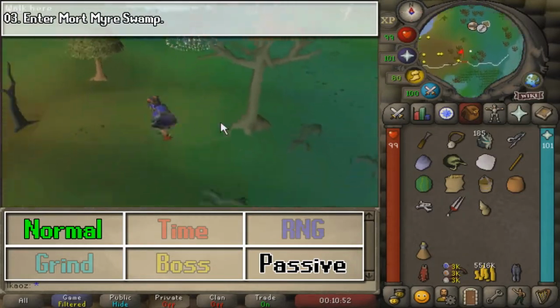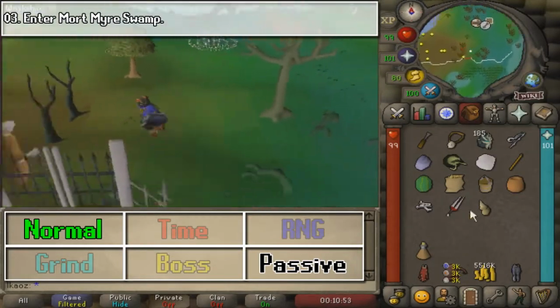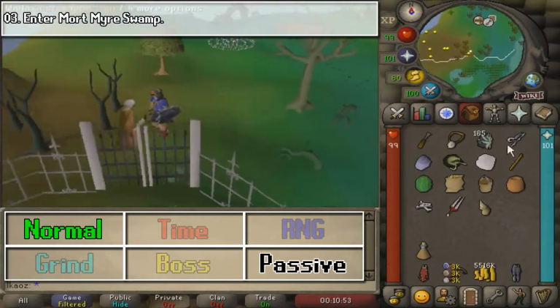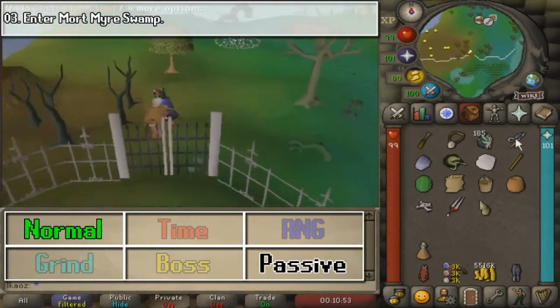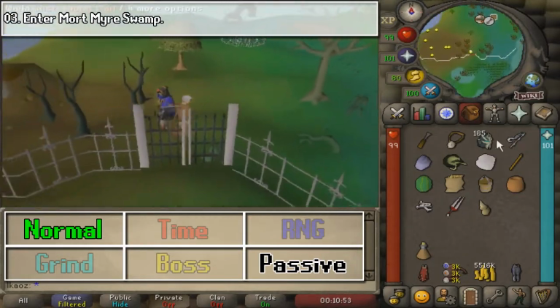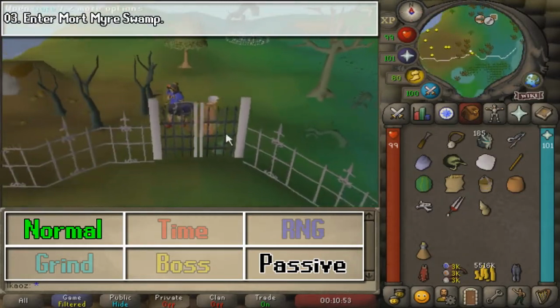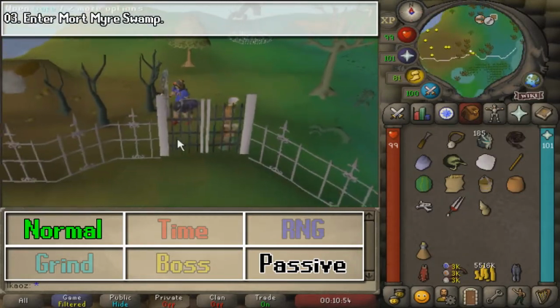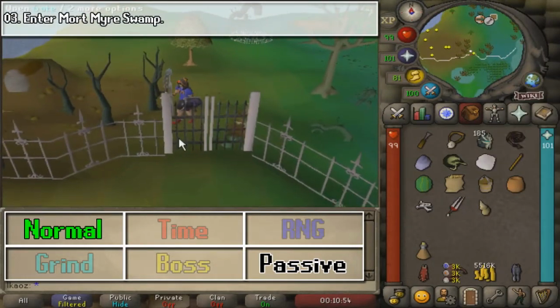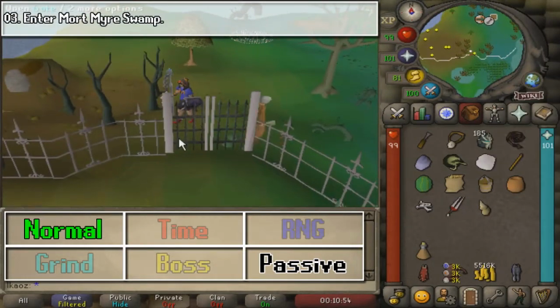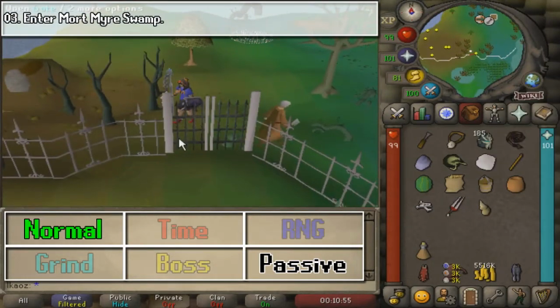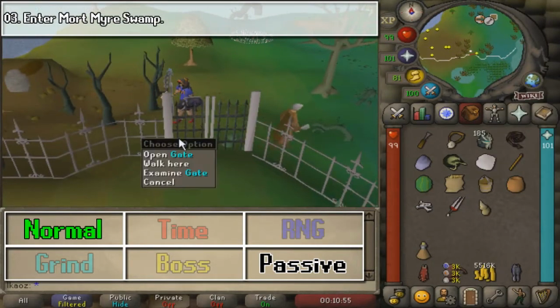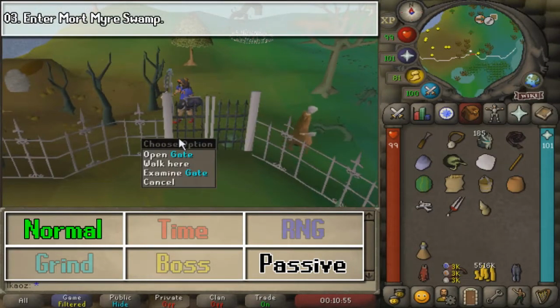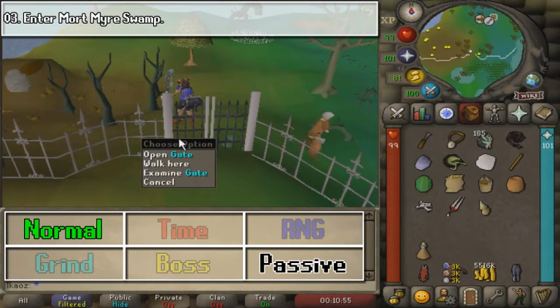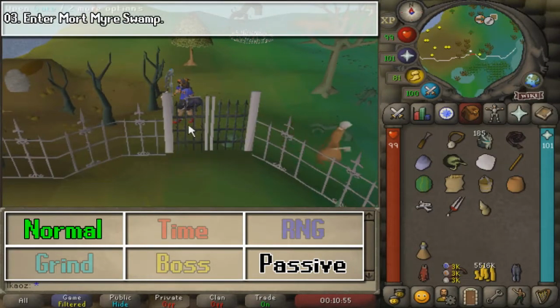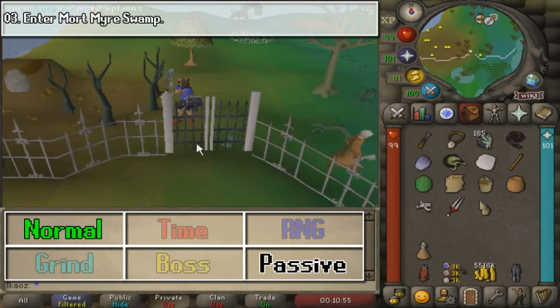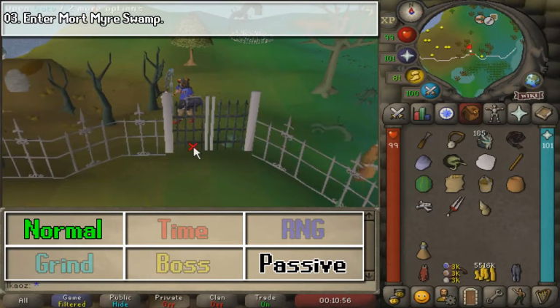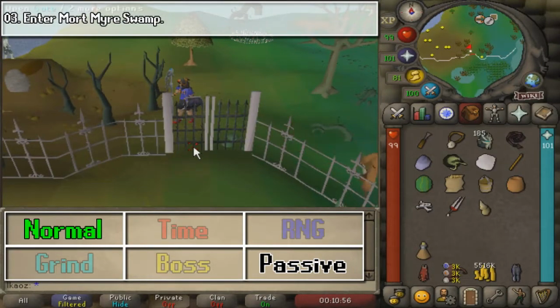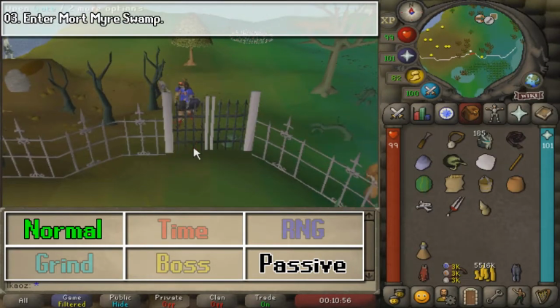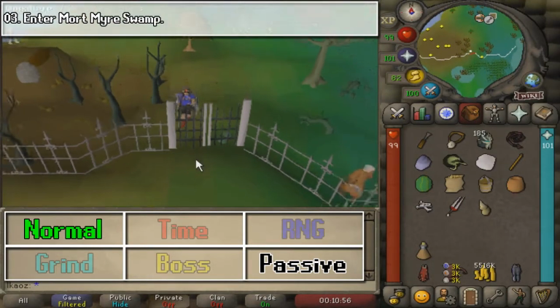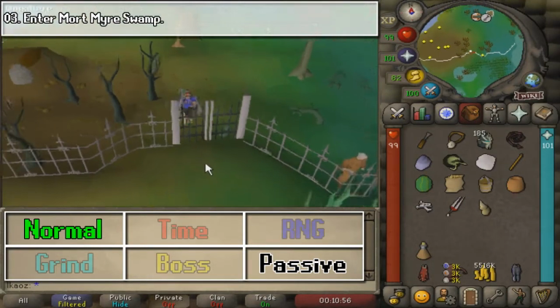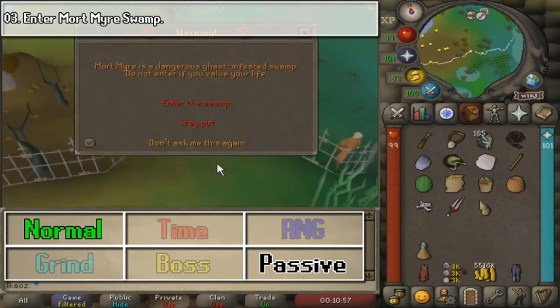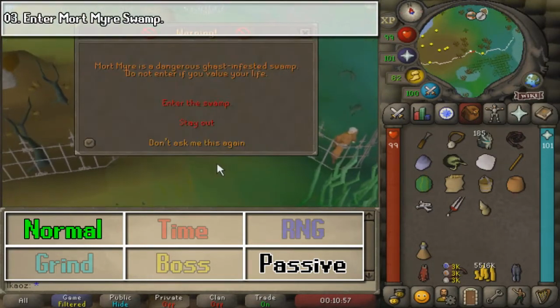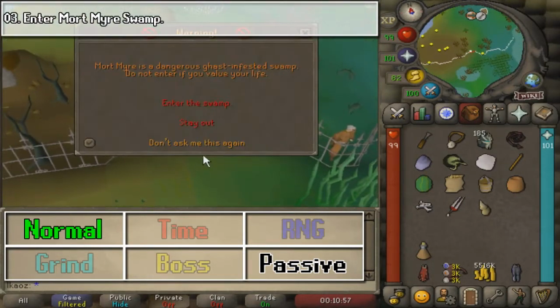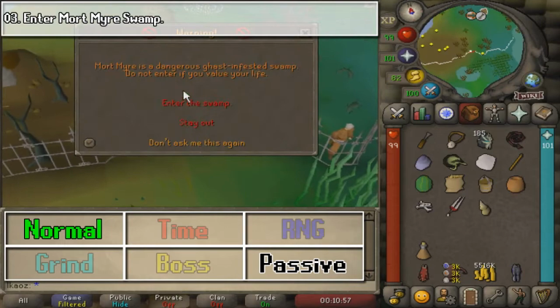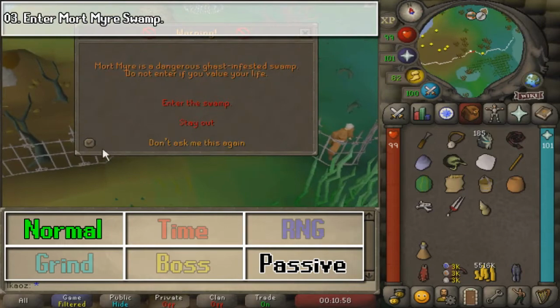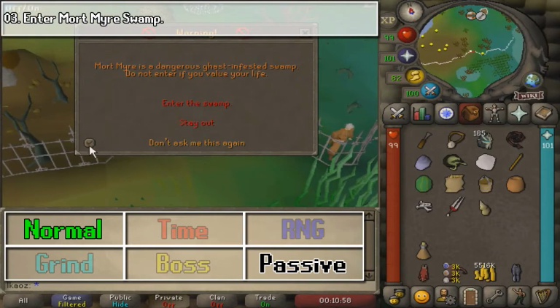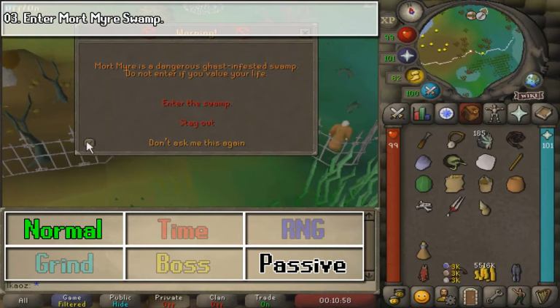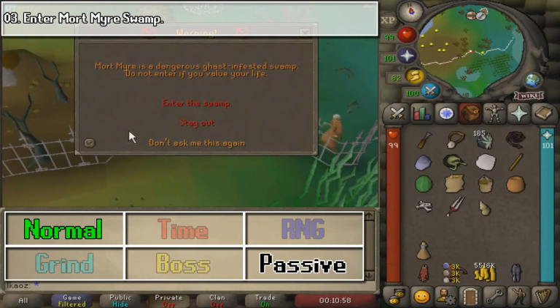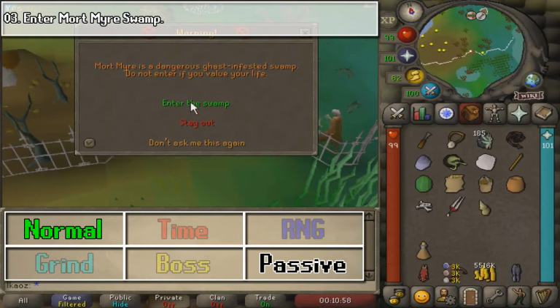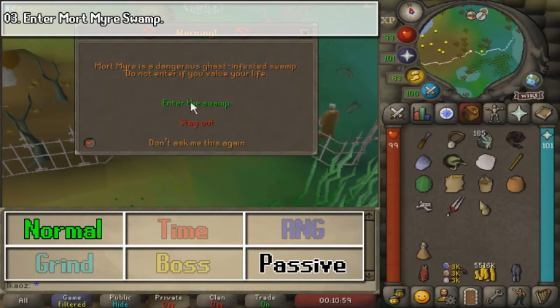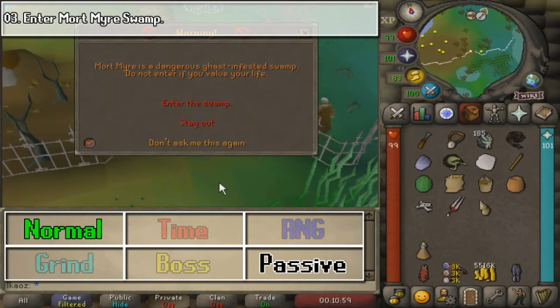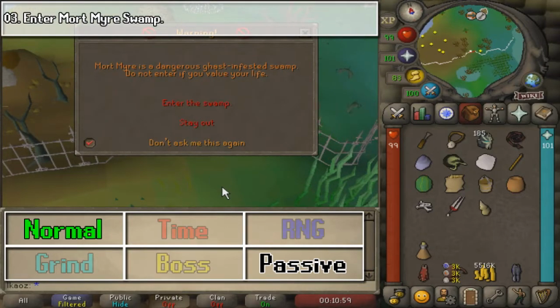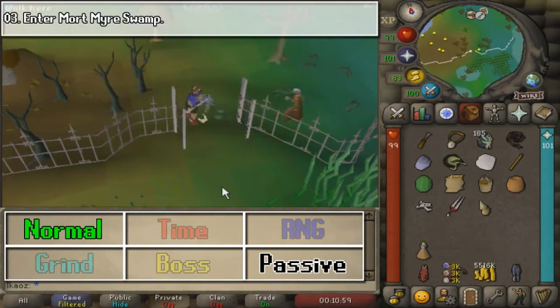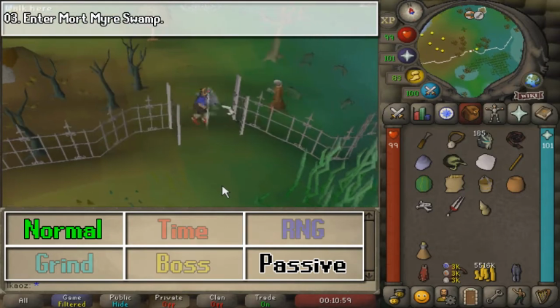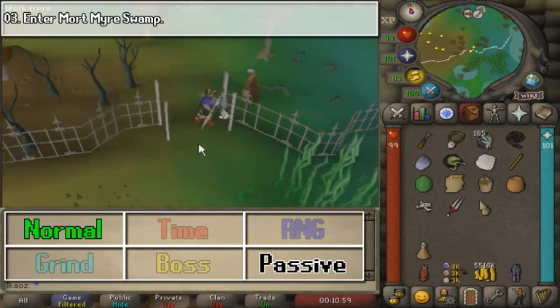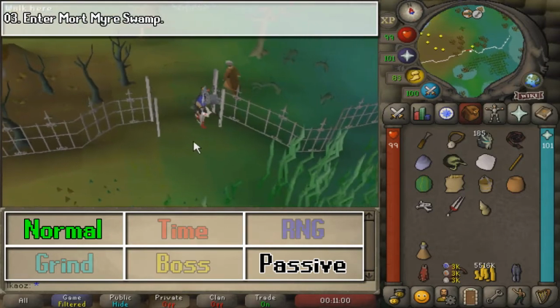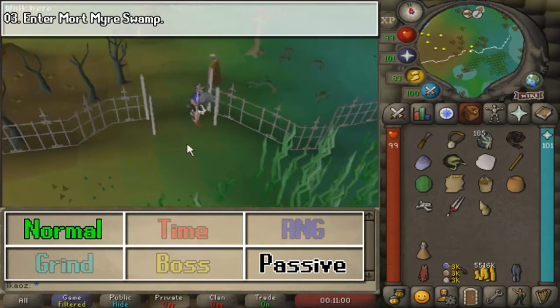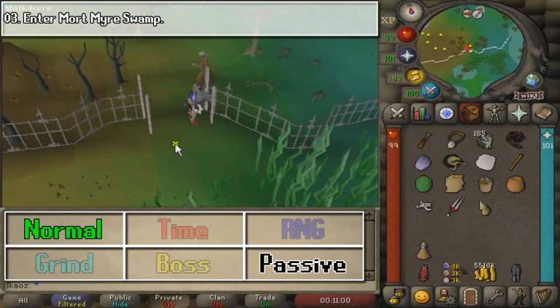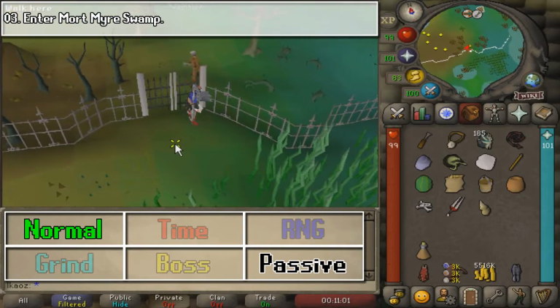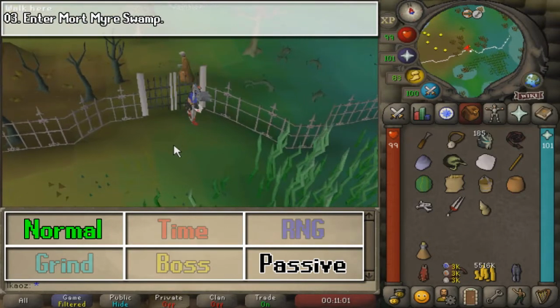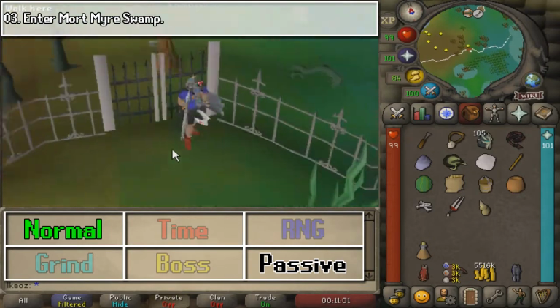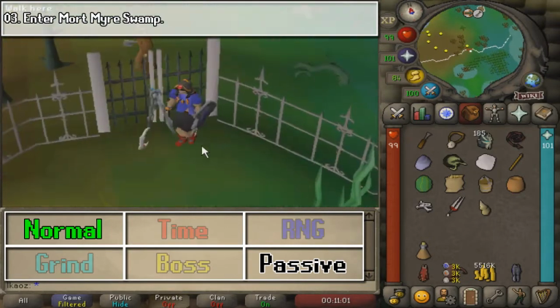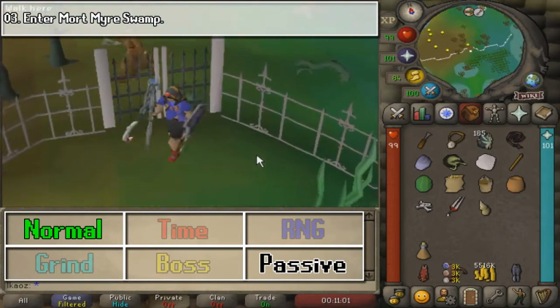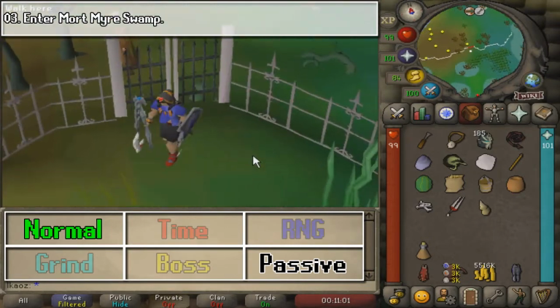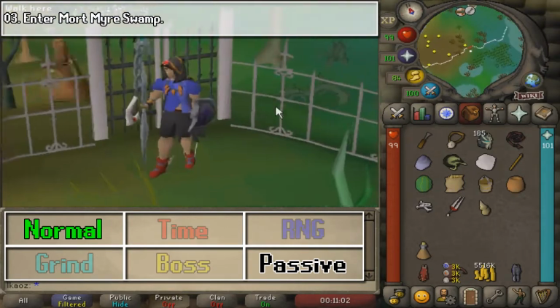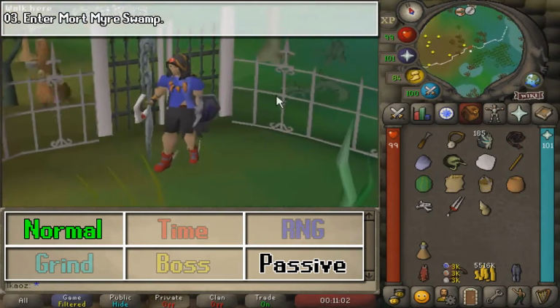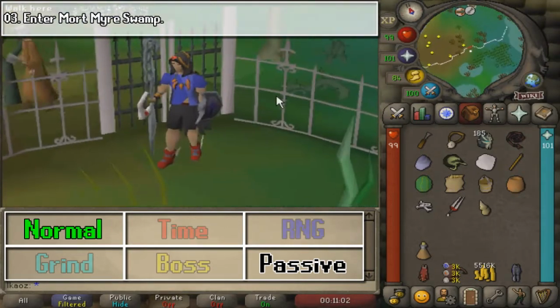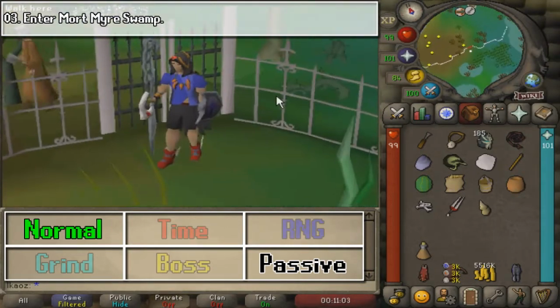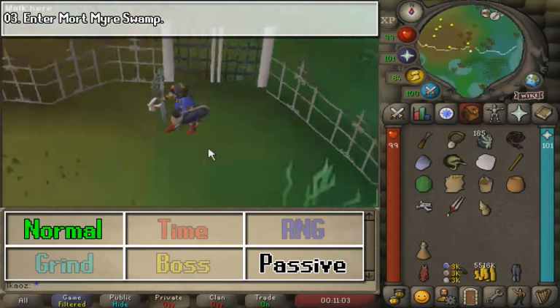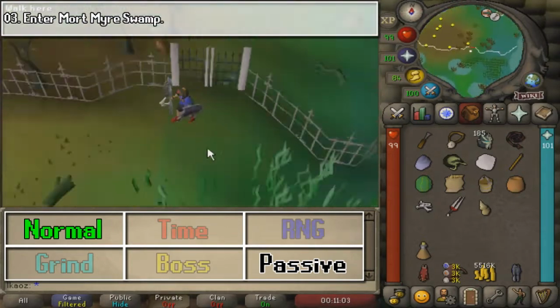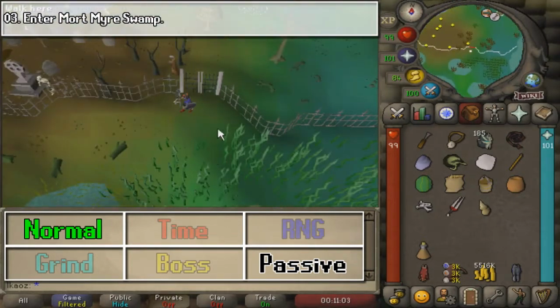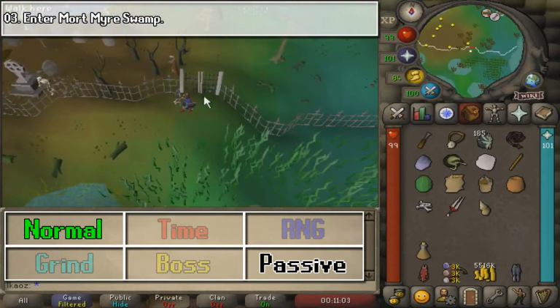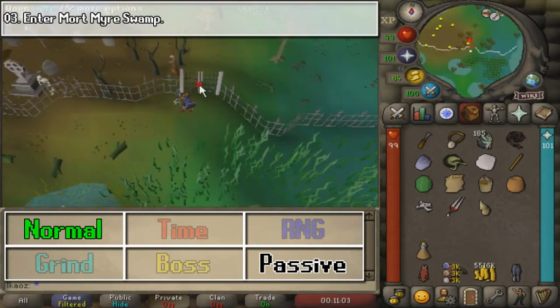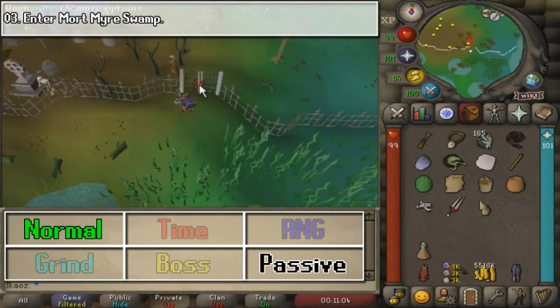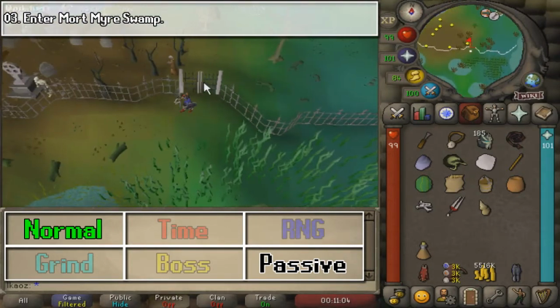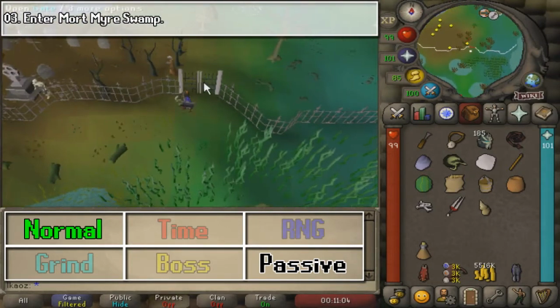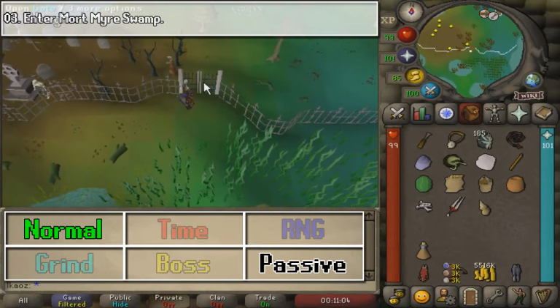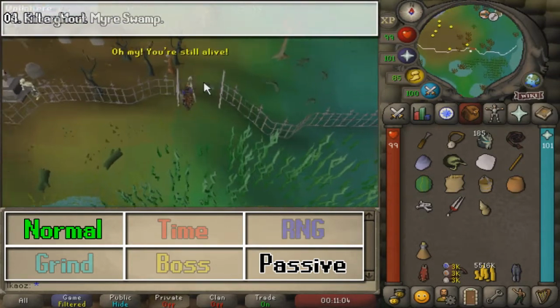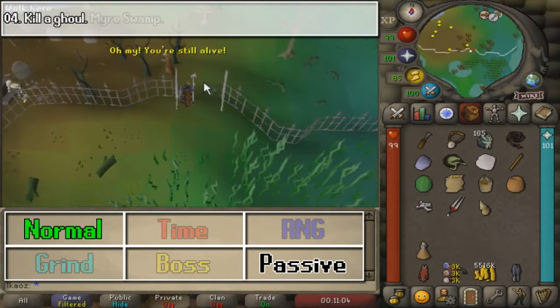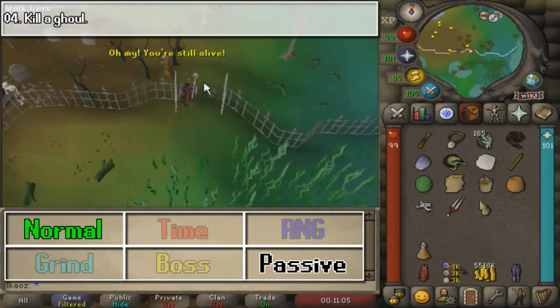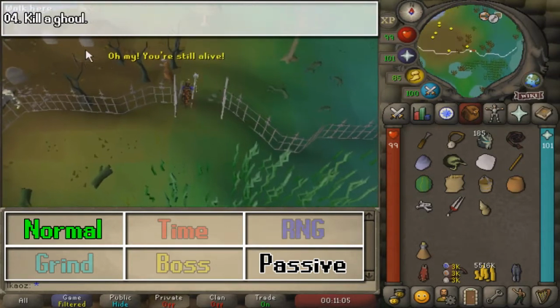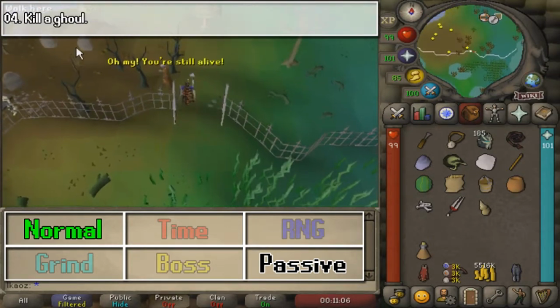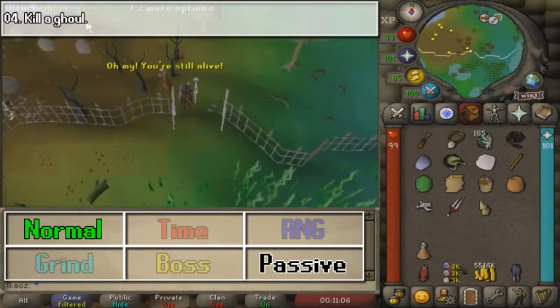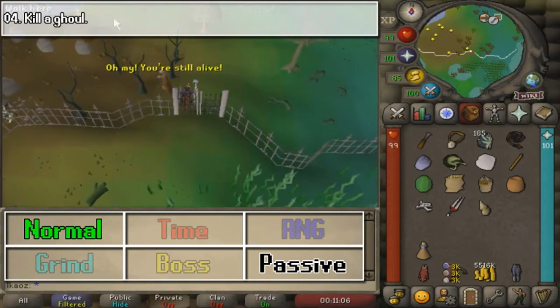Next, we are going to enter Mort Myre Swamp. This one is super easy — you just need to enter, and that's going to be pretty much it.